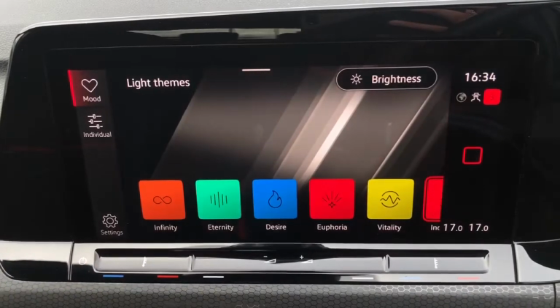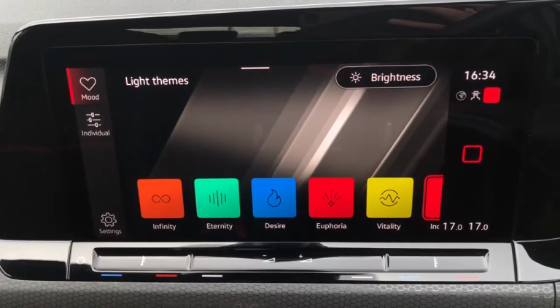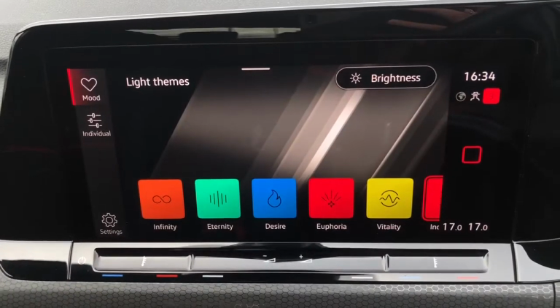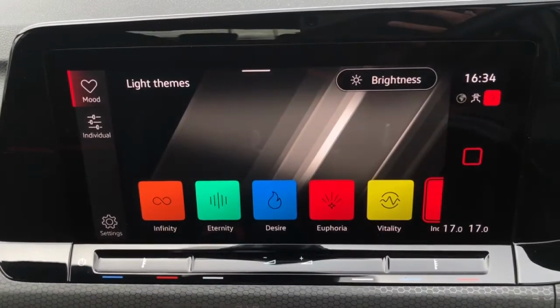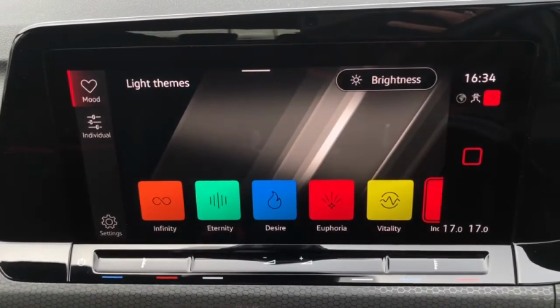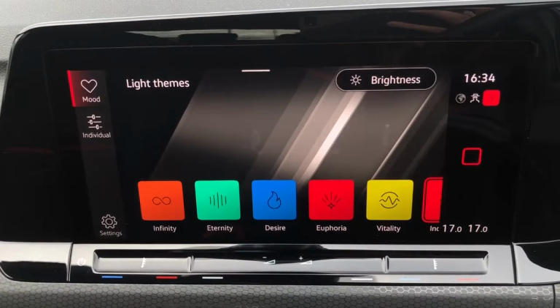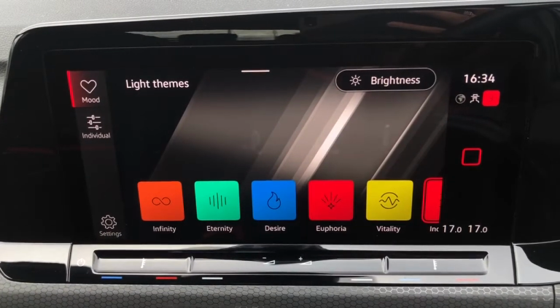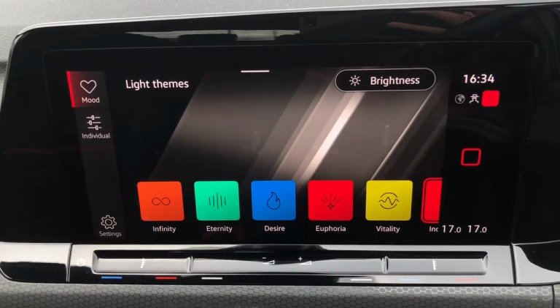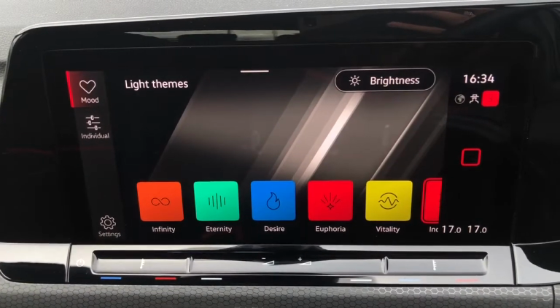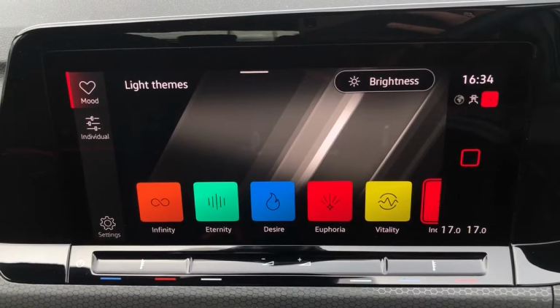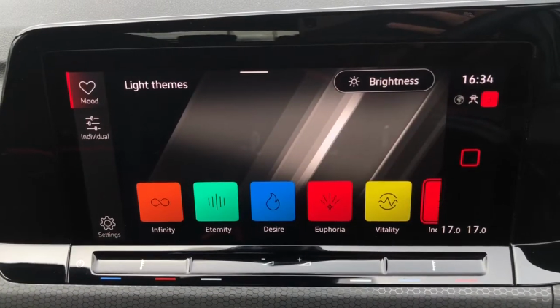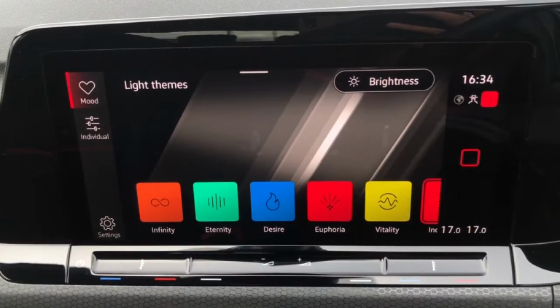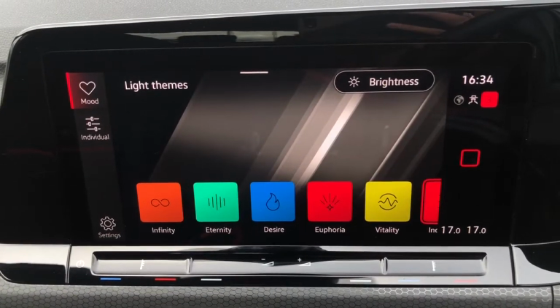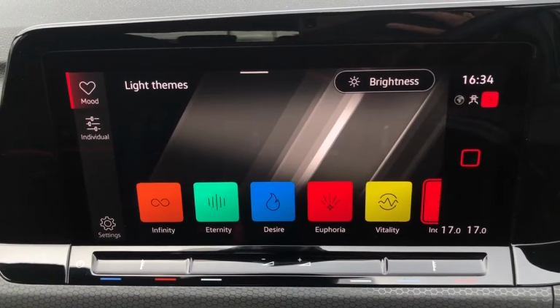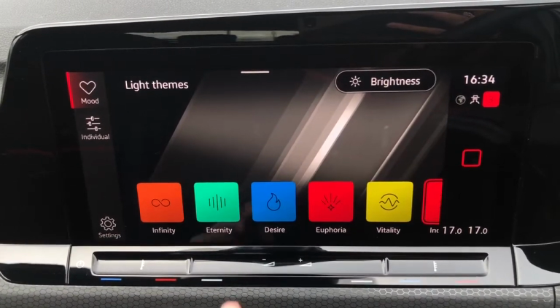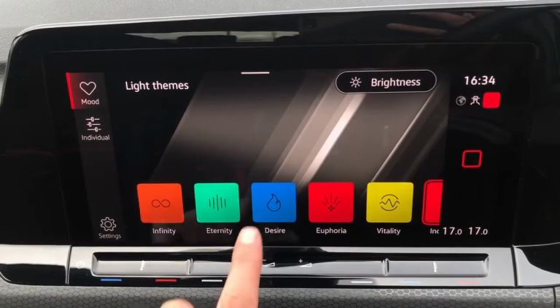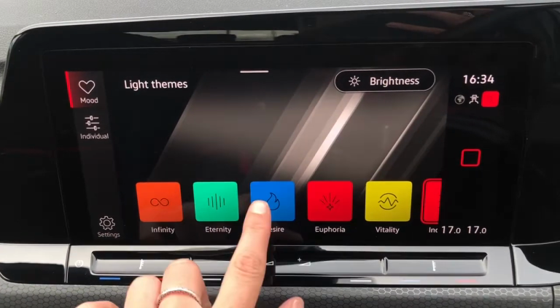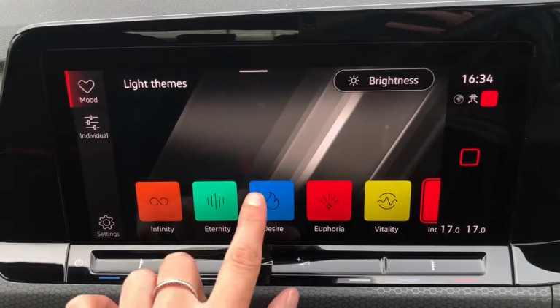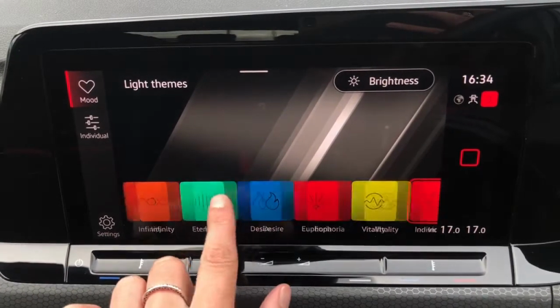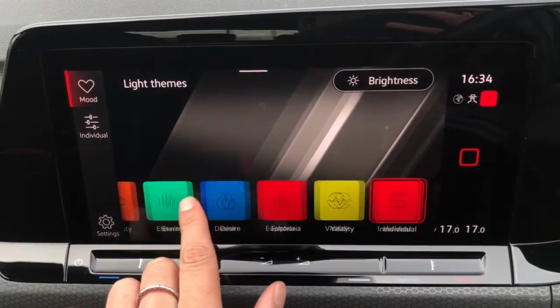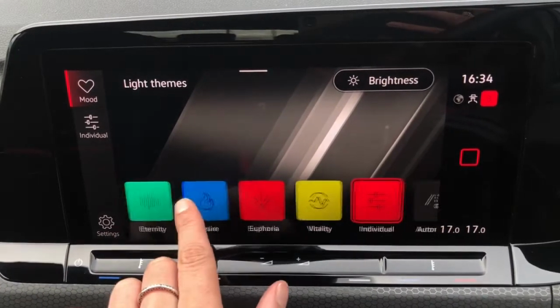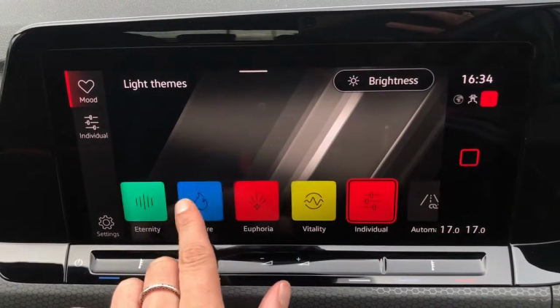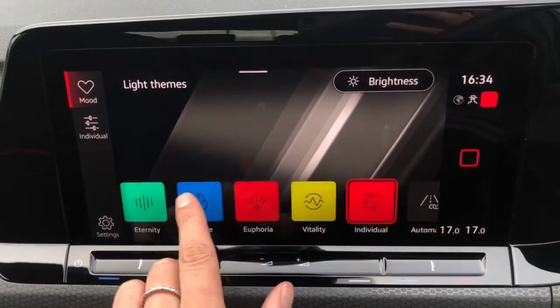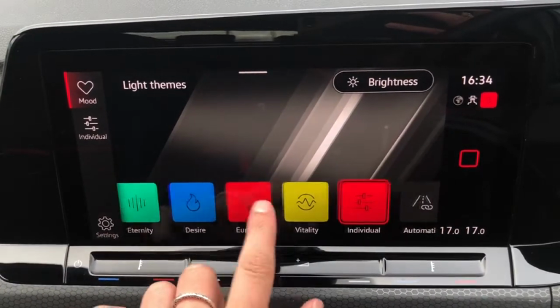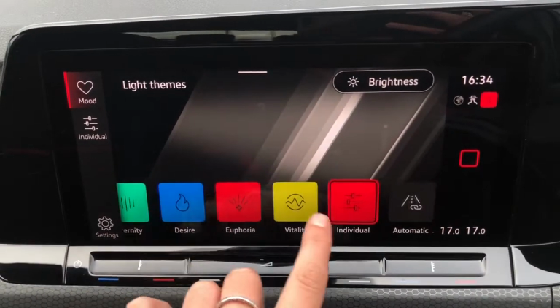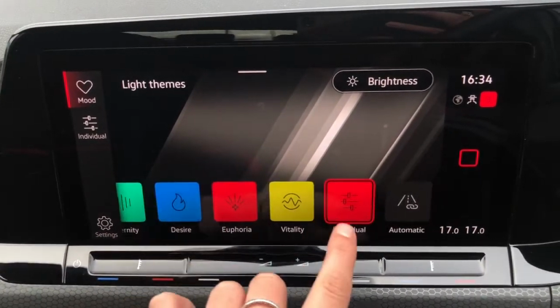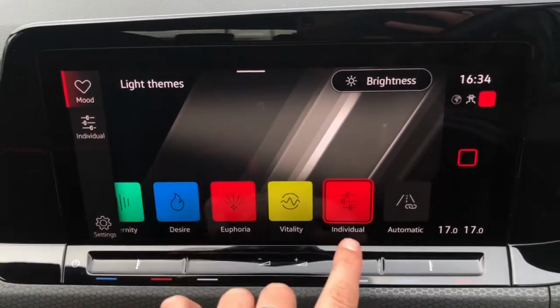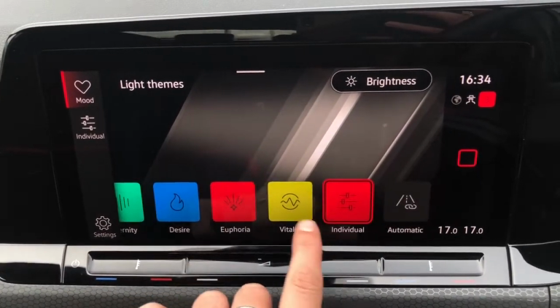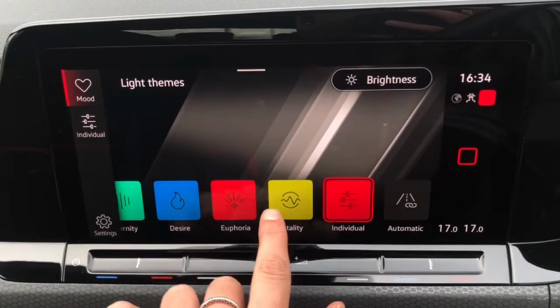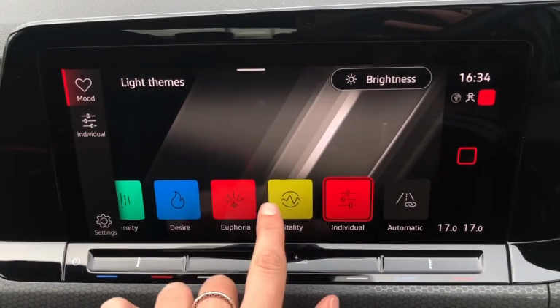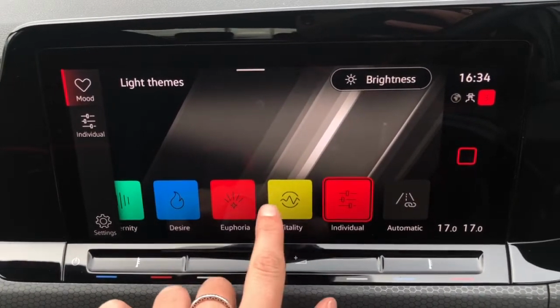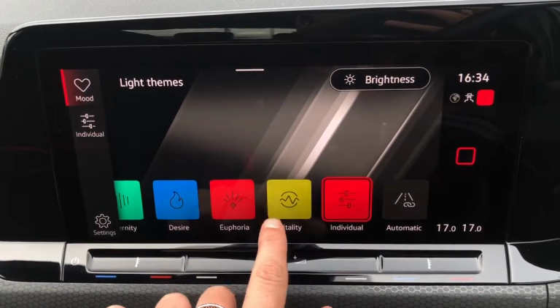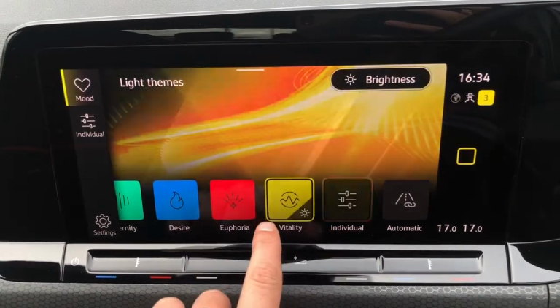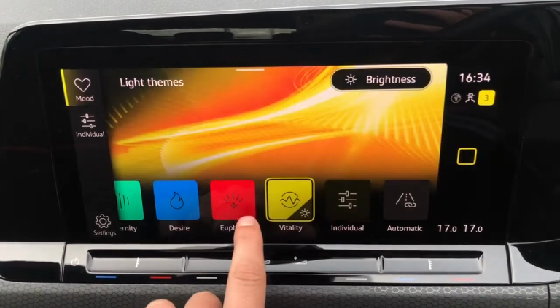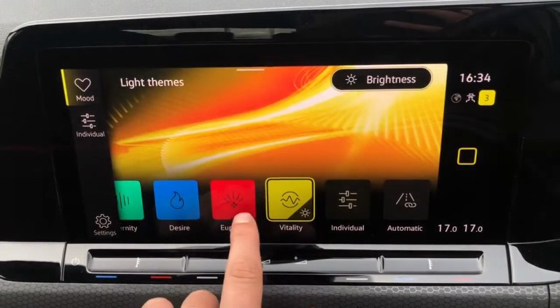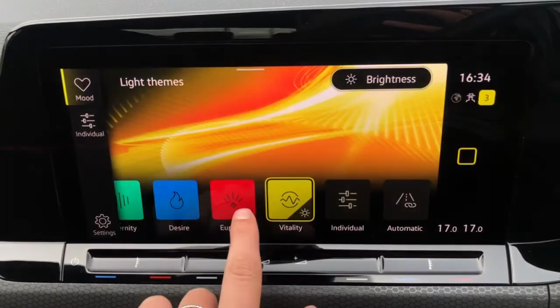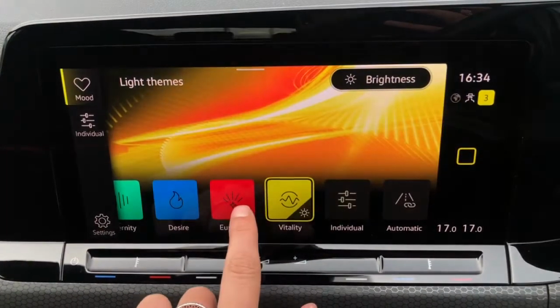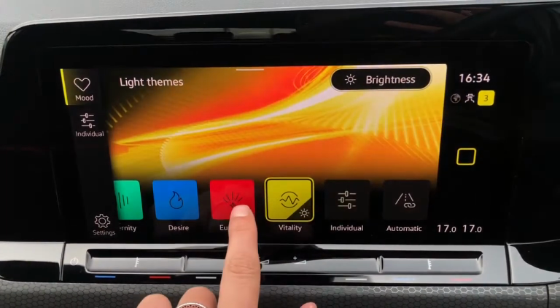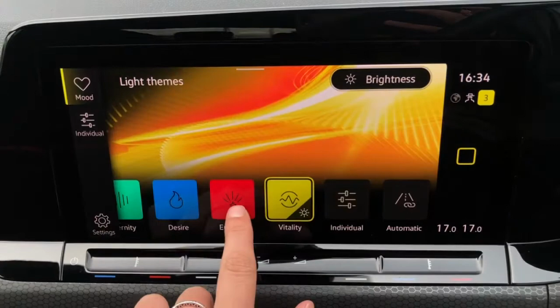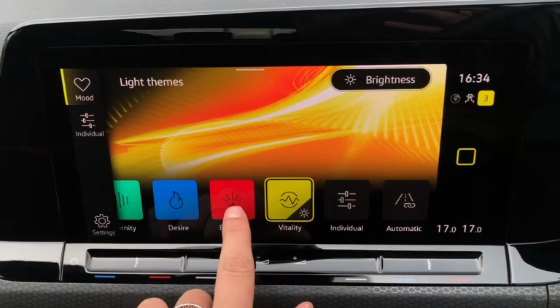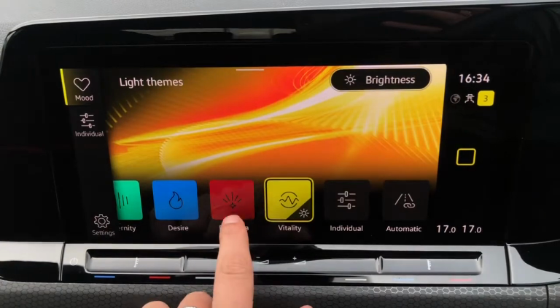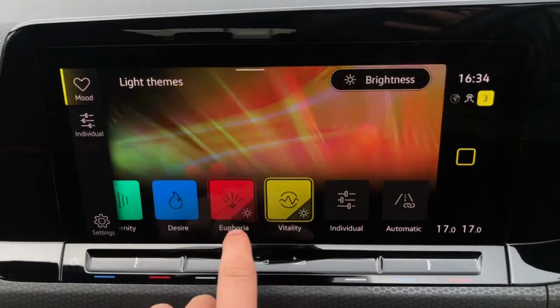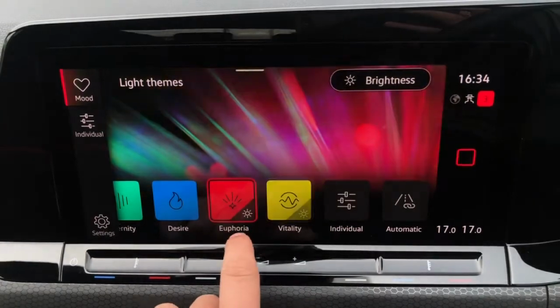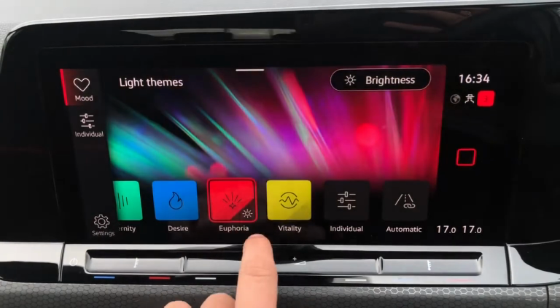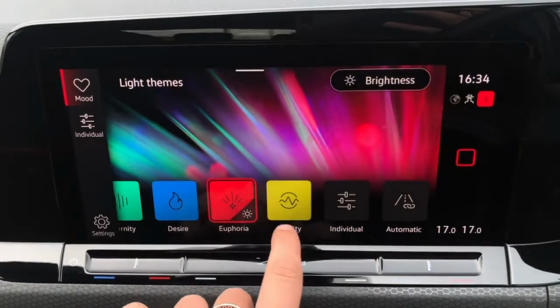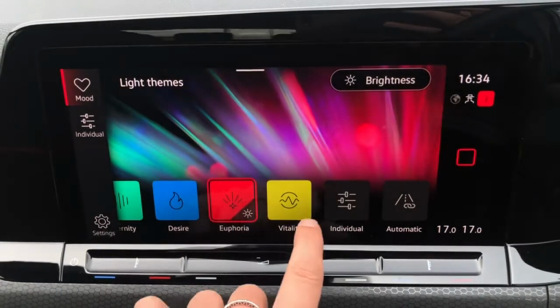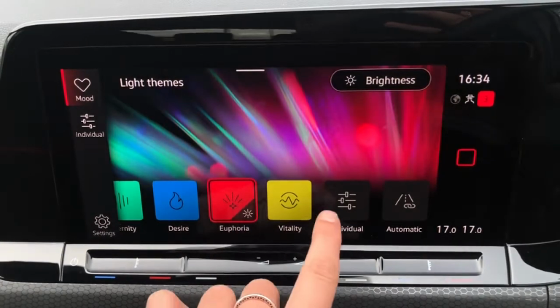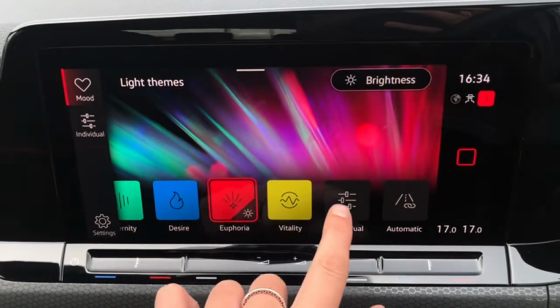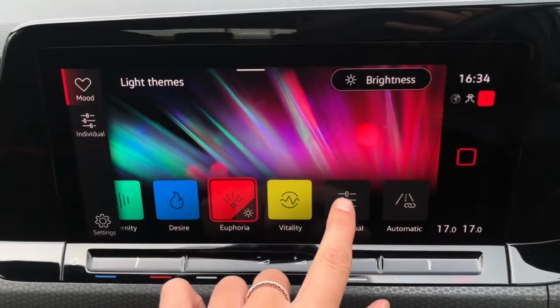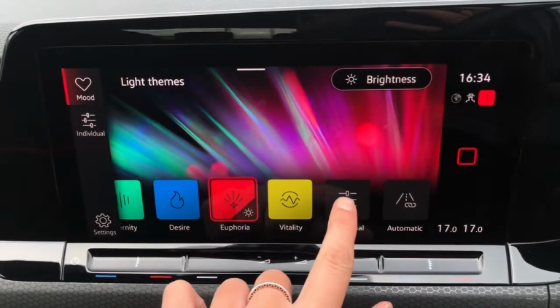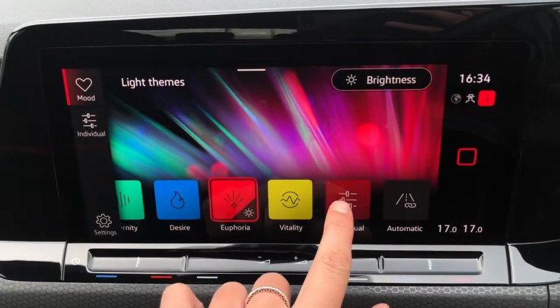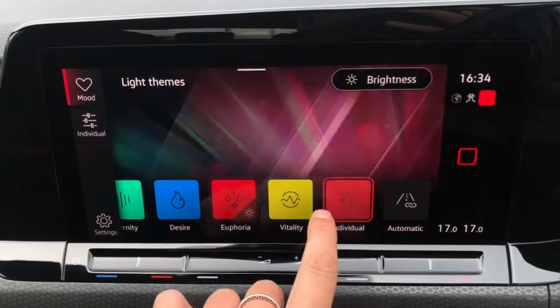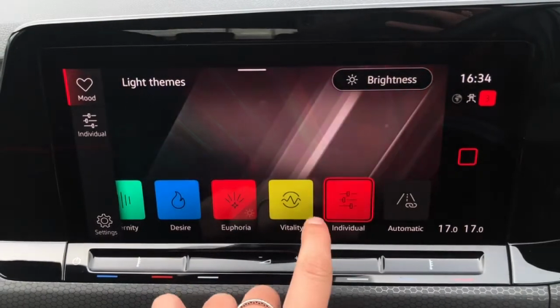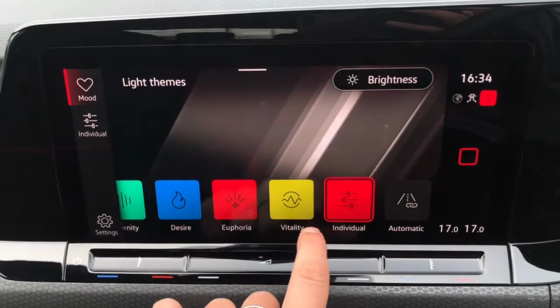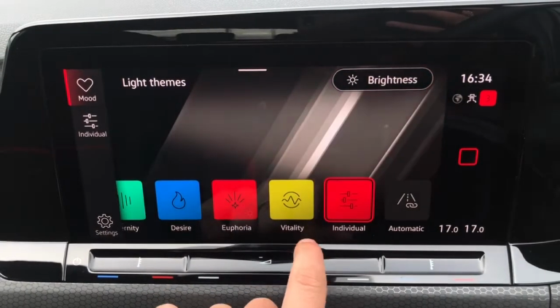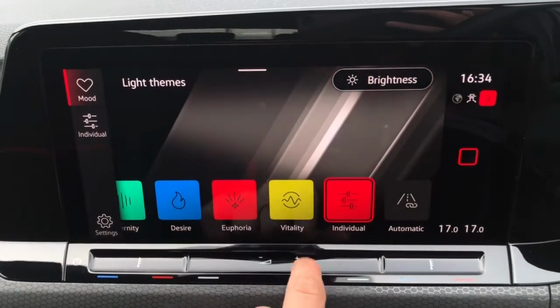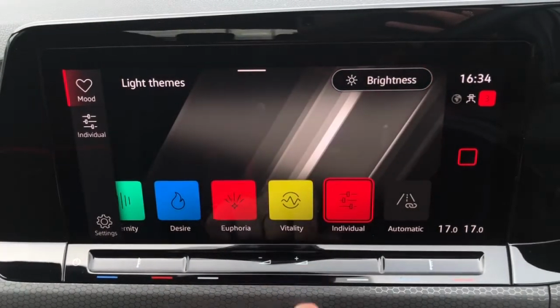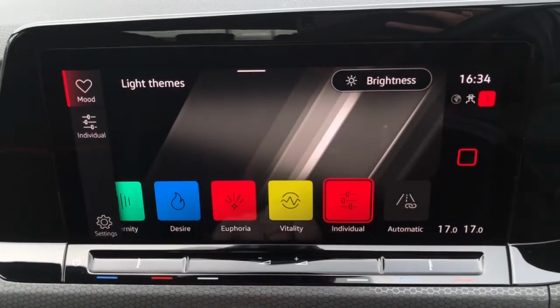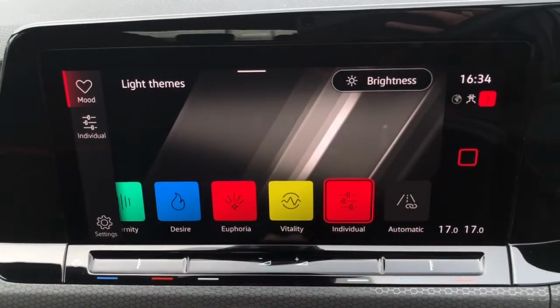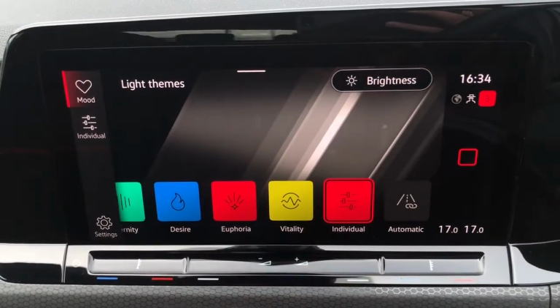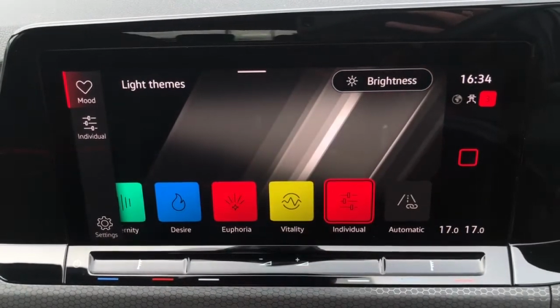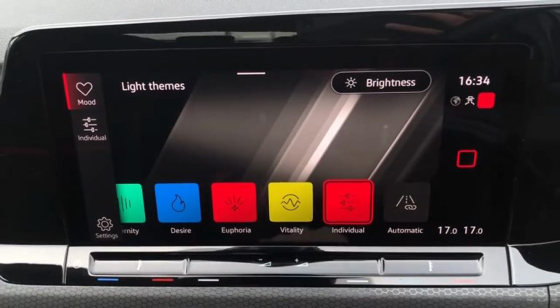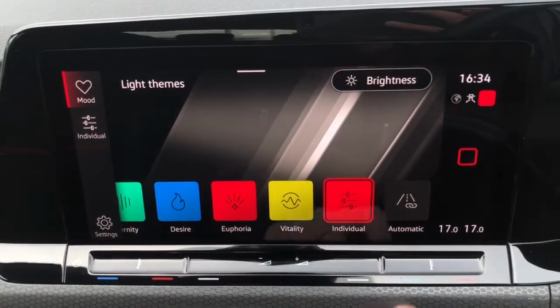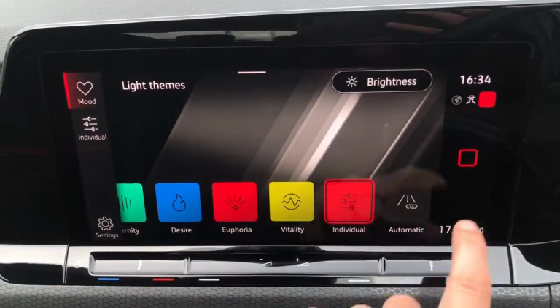We also have your ambient lighting, which offers 30 customisable colours to choose from depending on your mood — you can change these colours whenever you want.